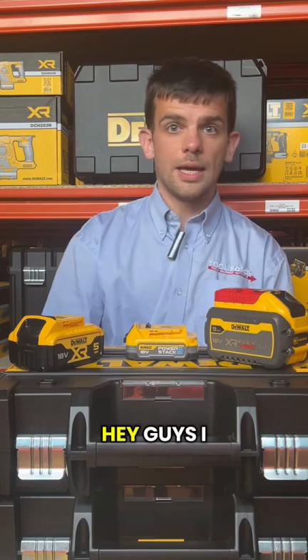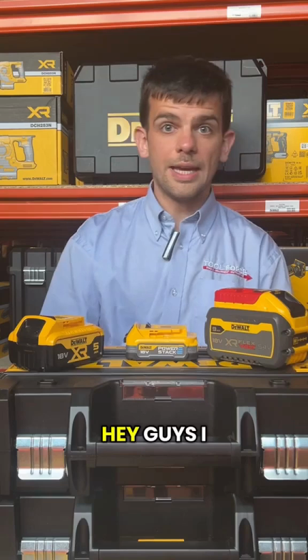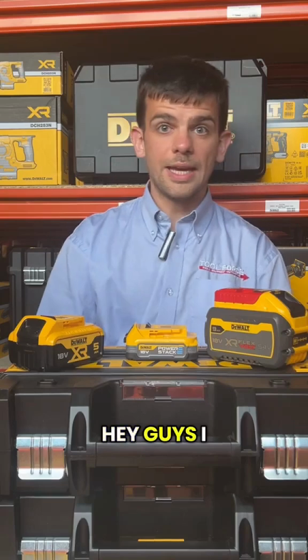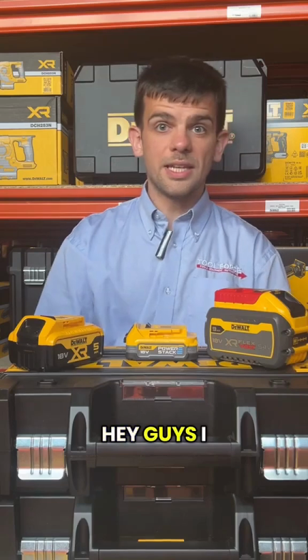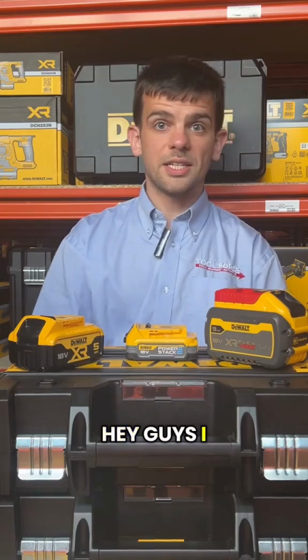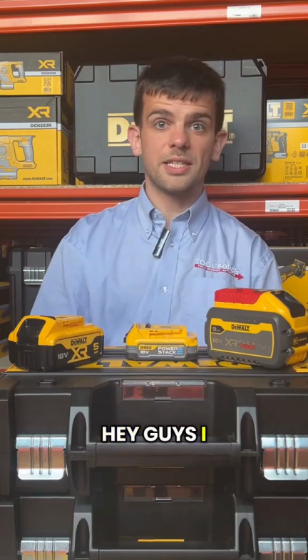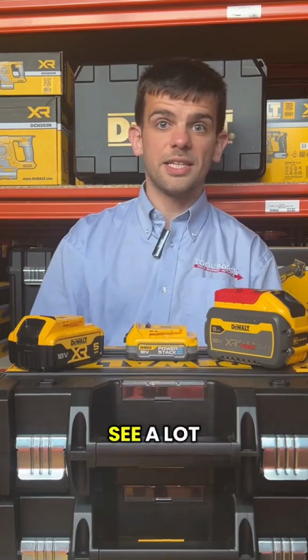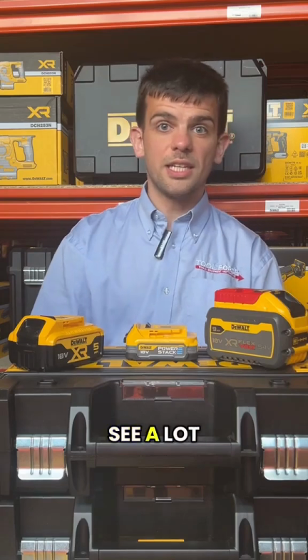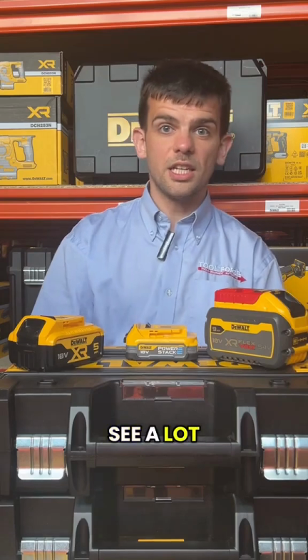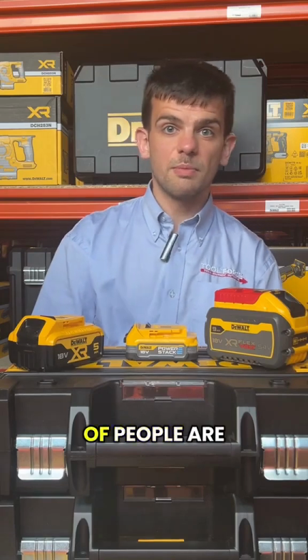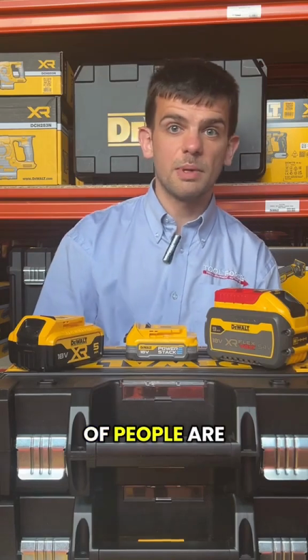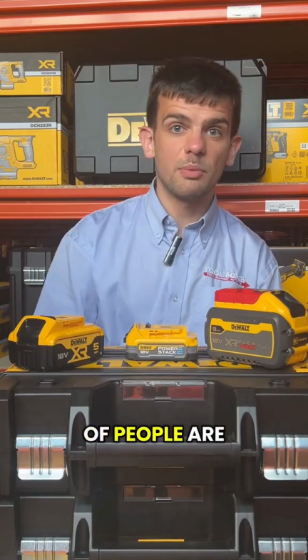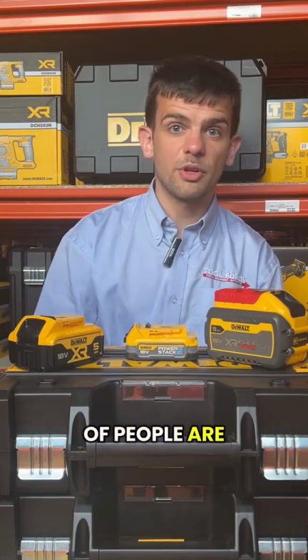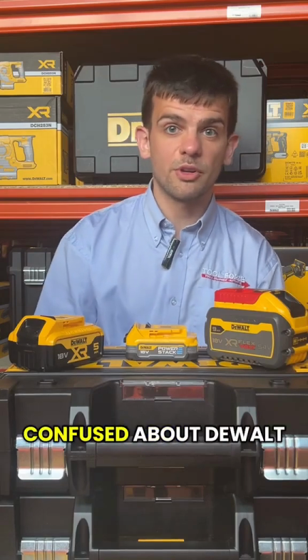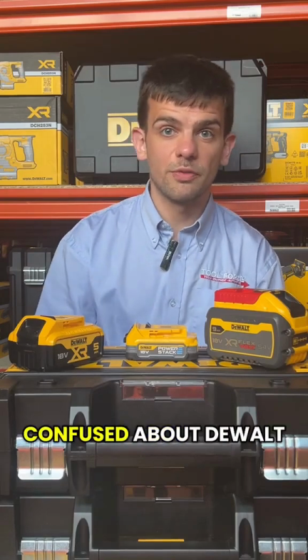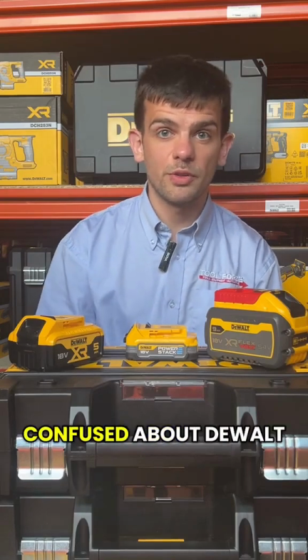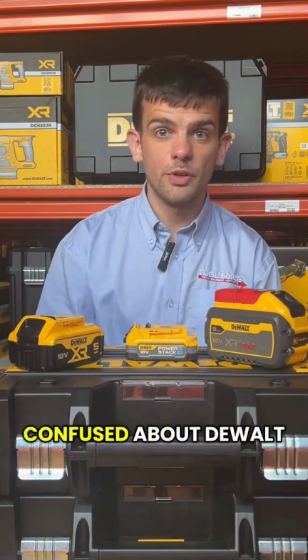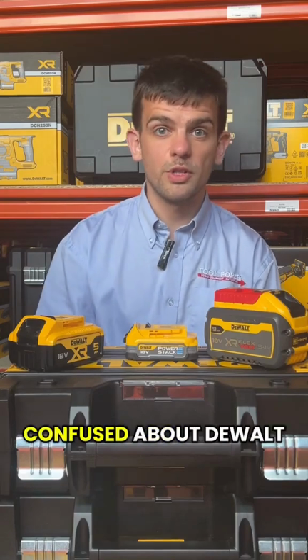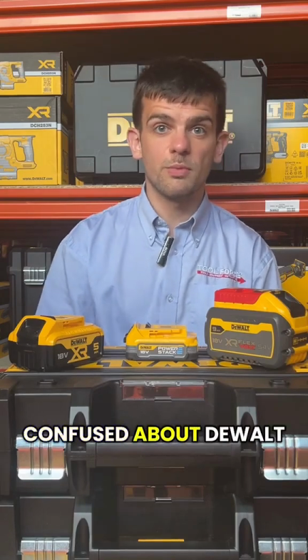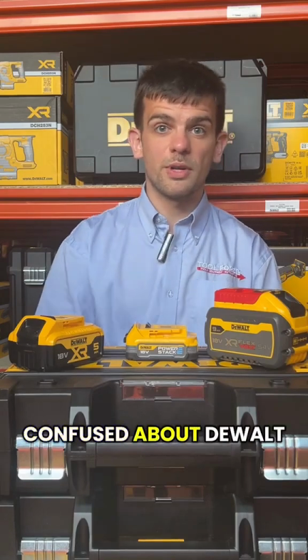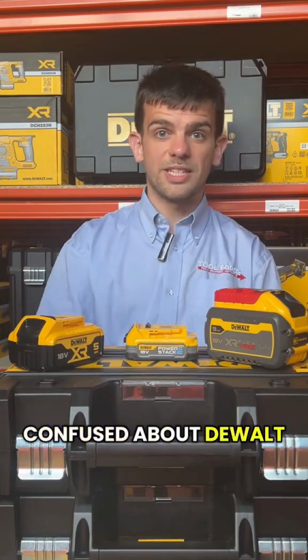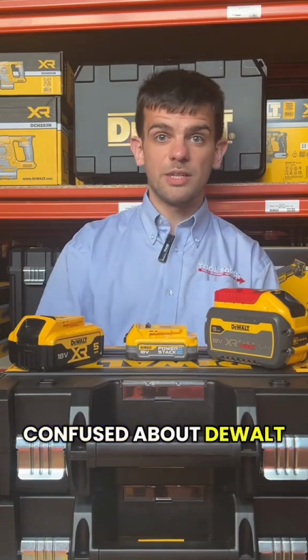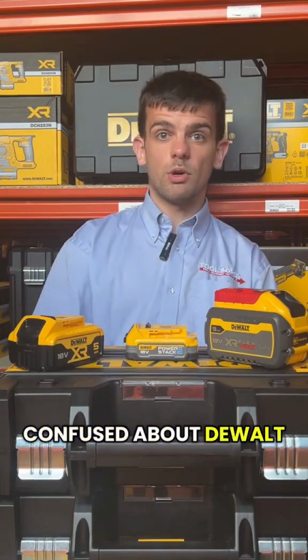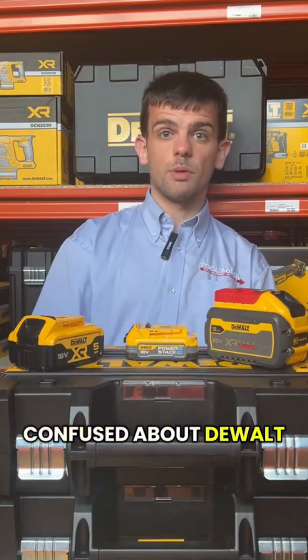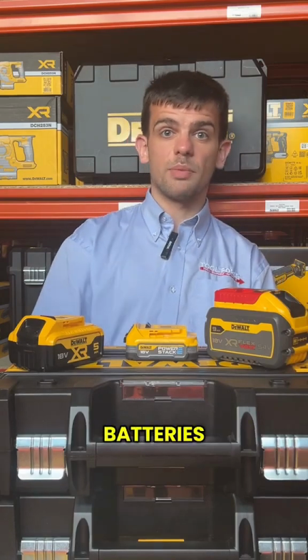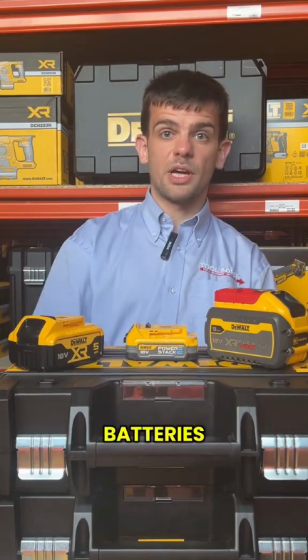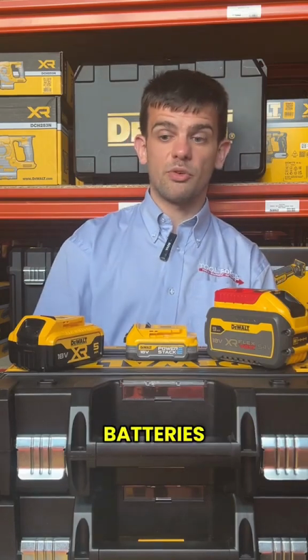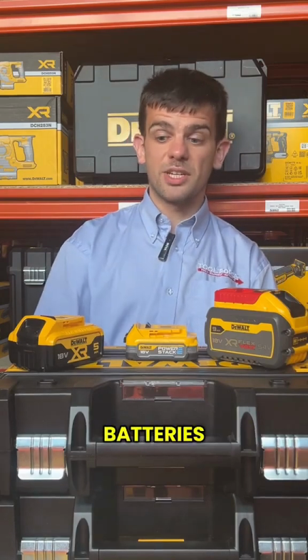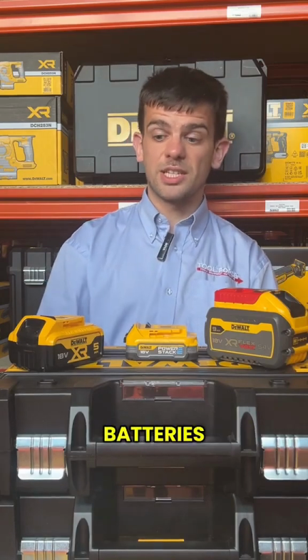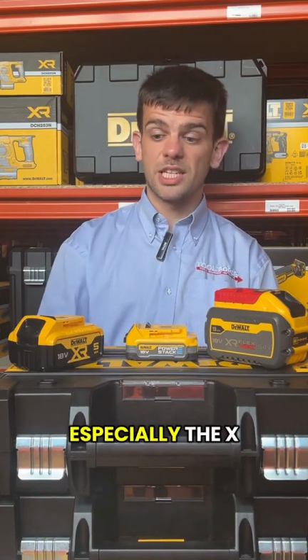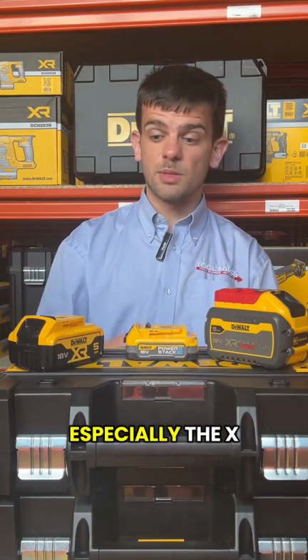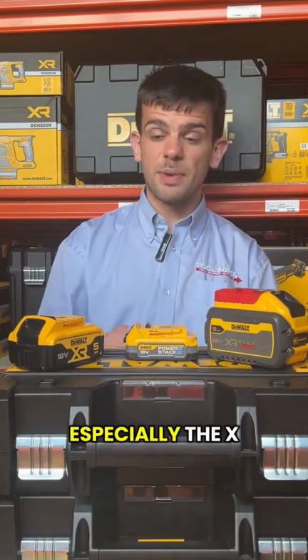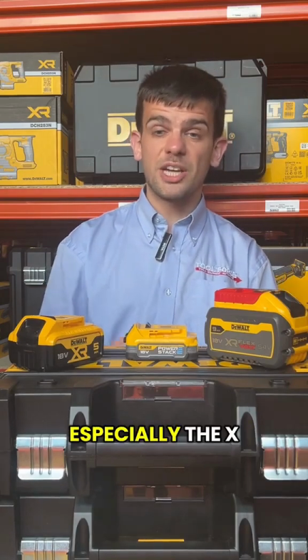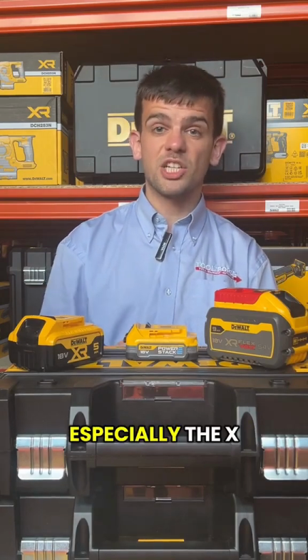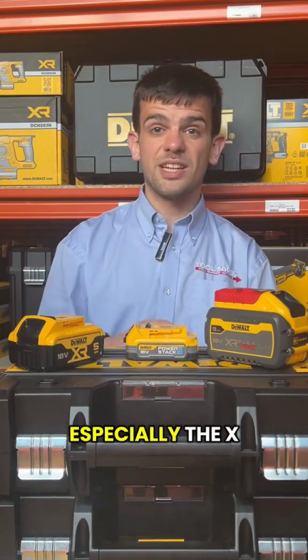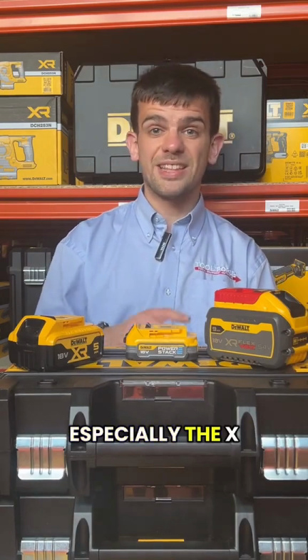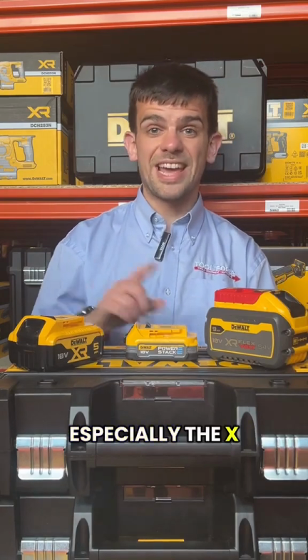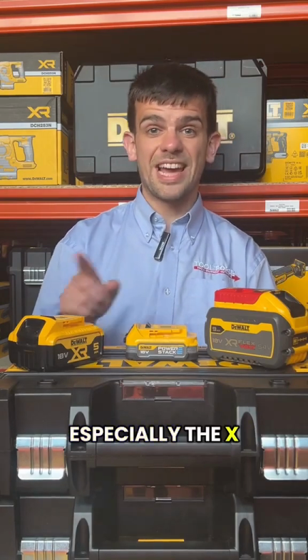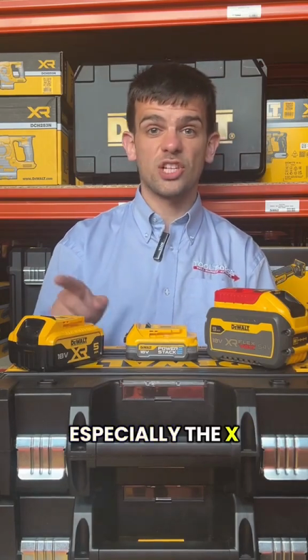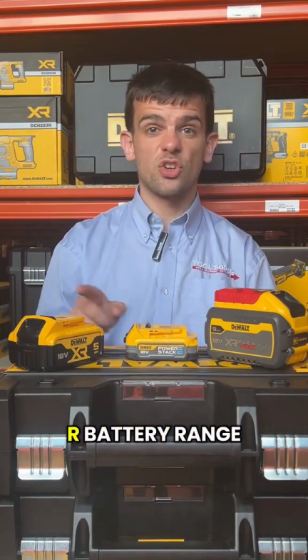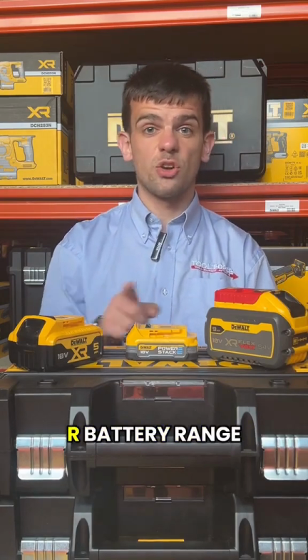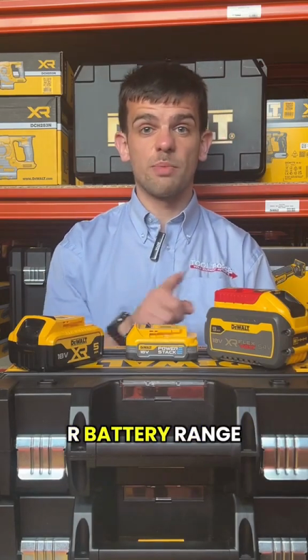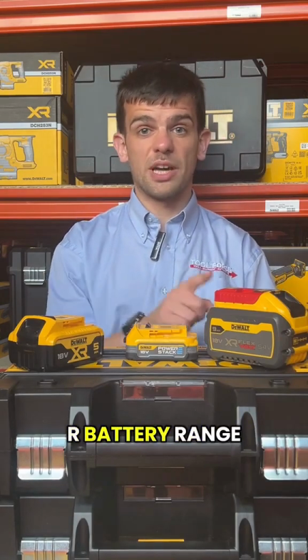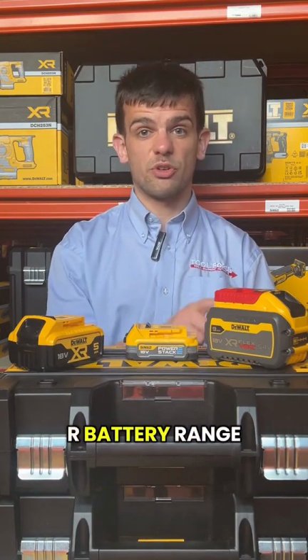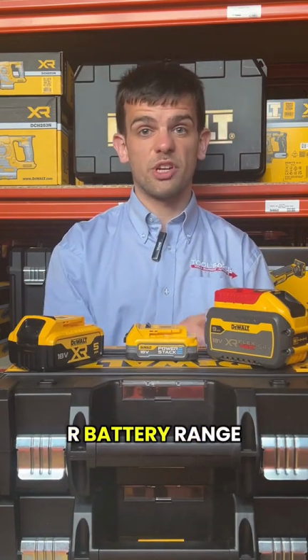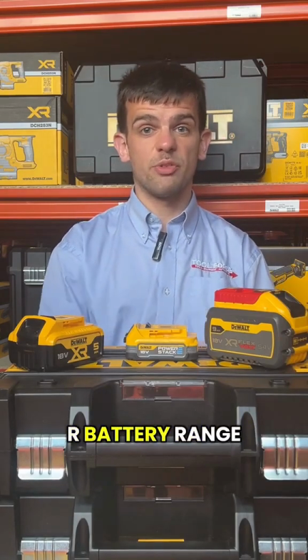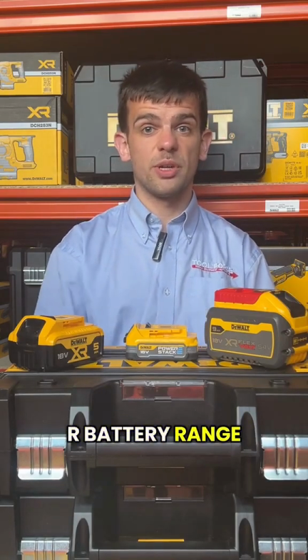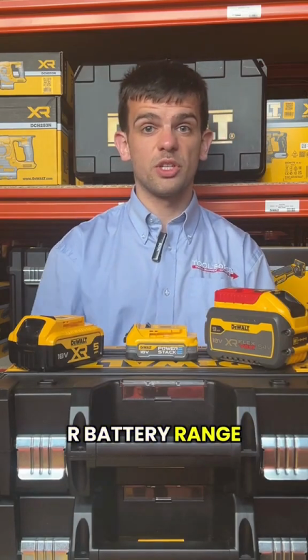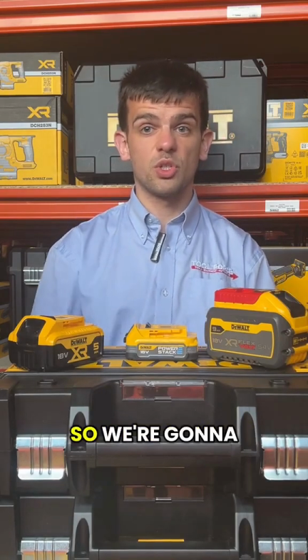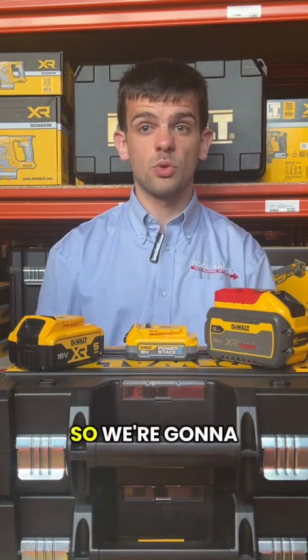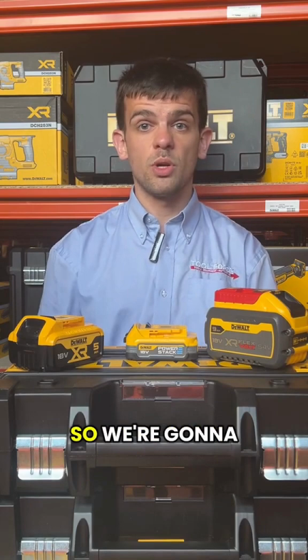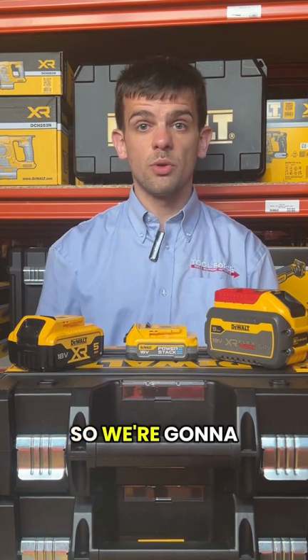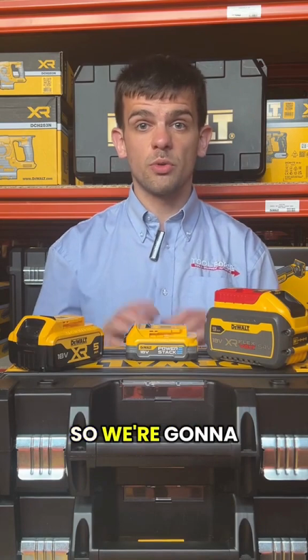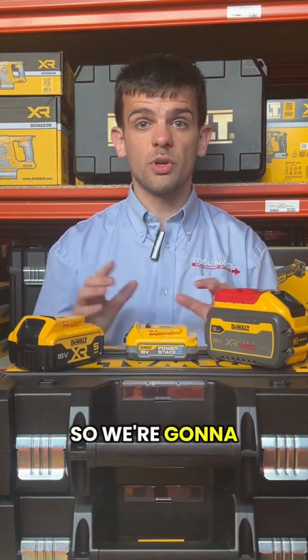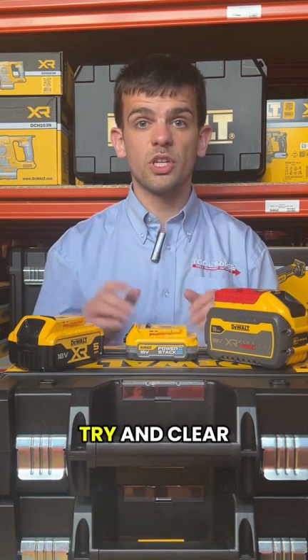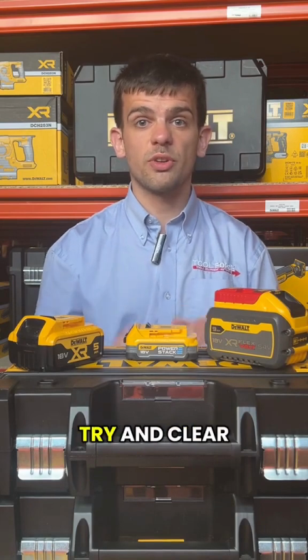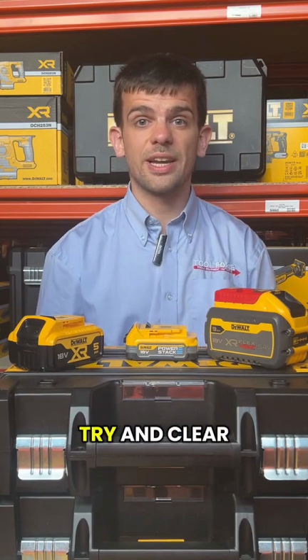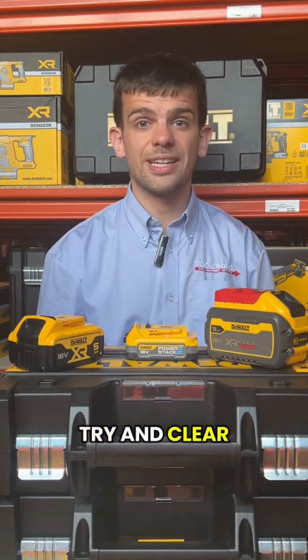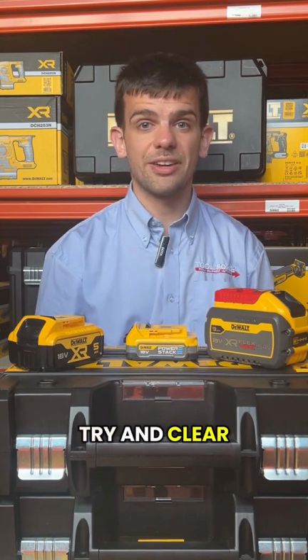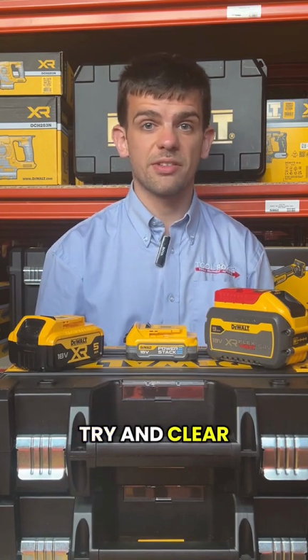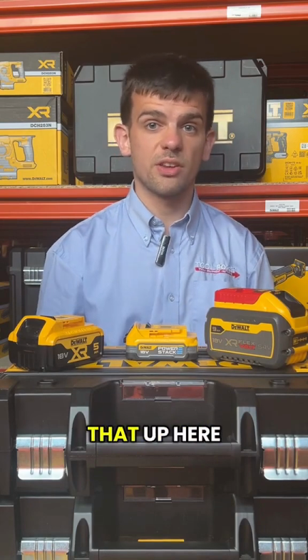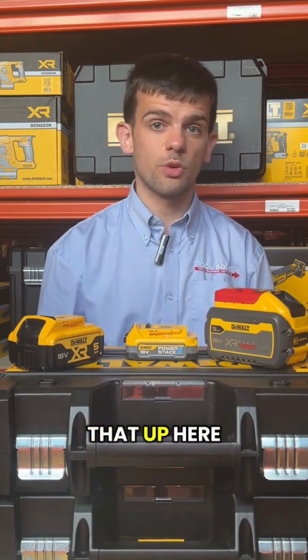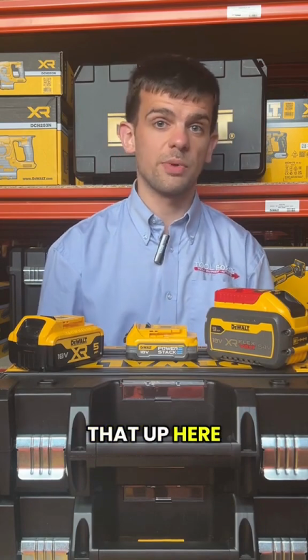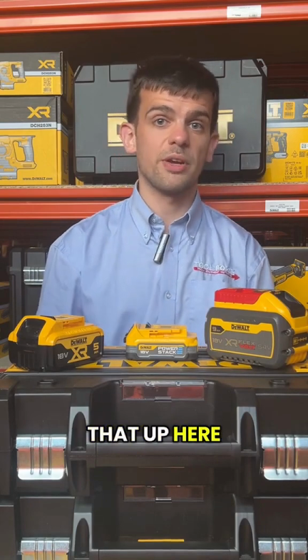Hey guys, I see a lot of people are confused about DeWalt batteries, especially the XR battery range. So we're going to try and clear that up here.